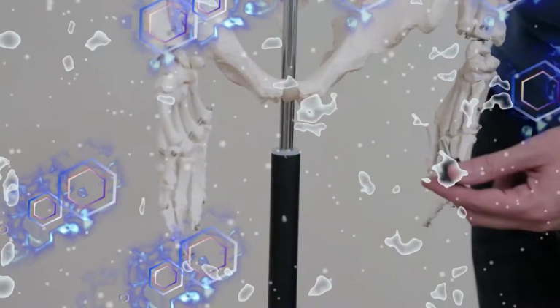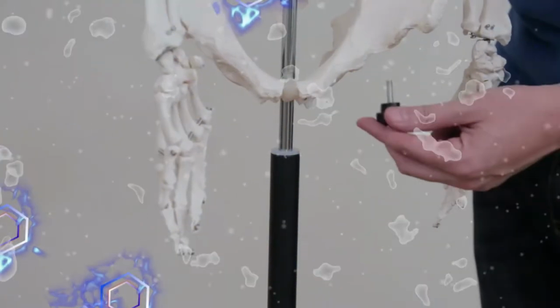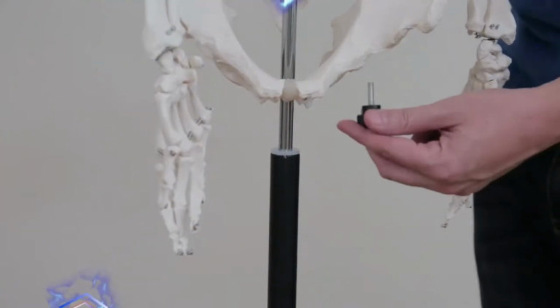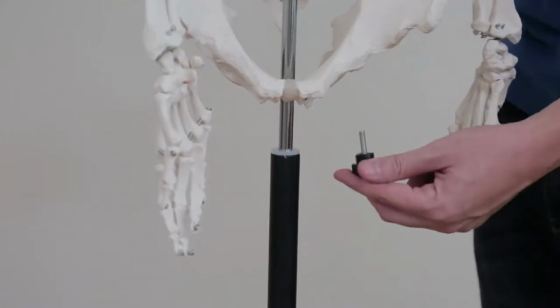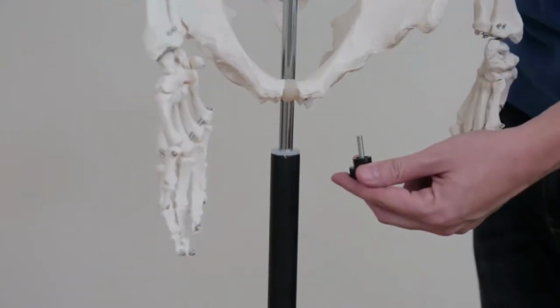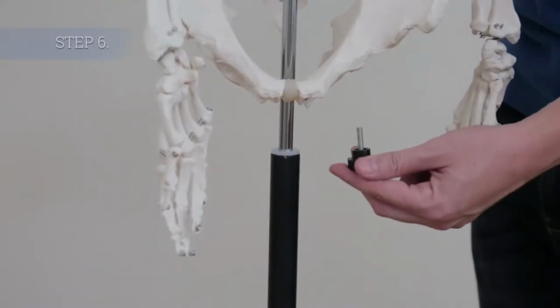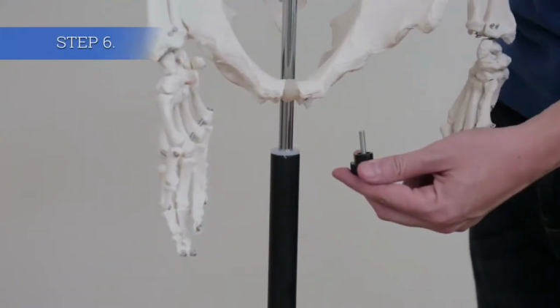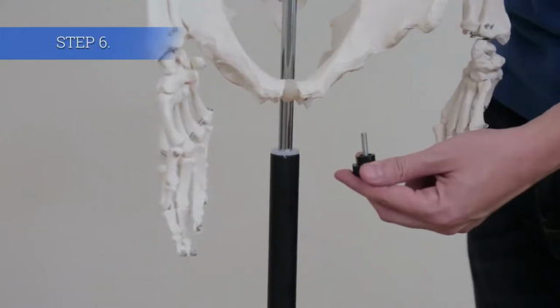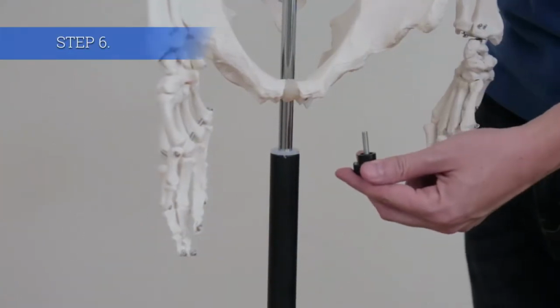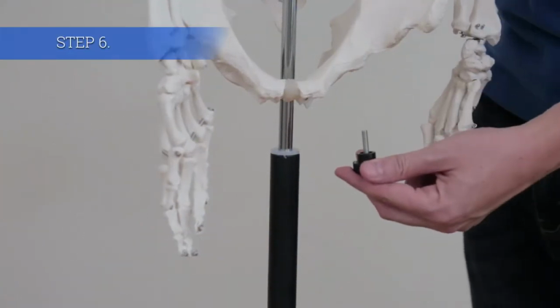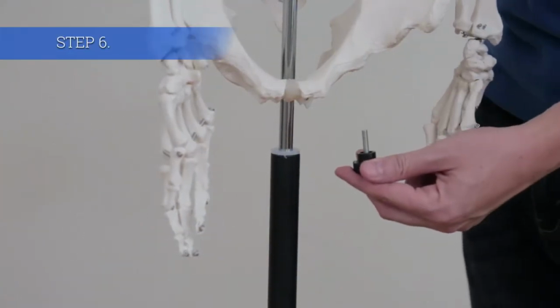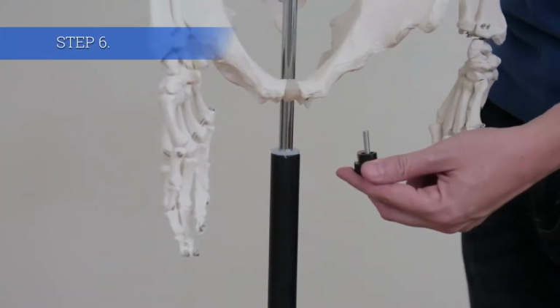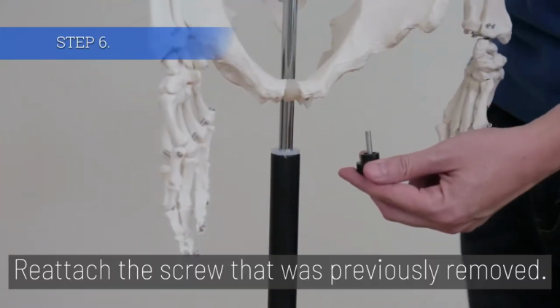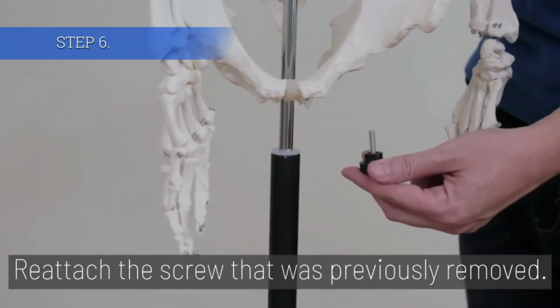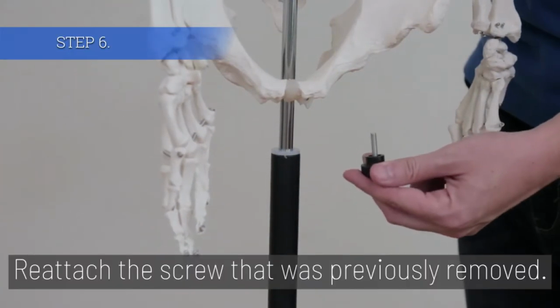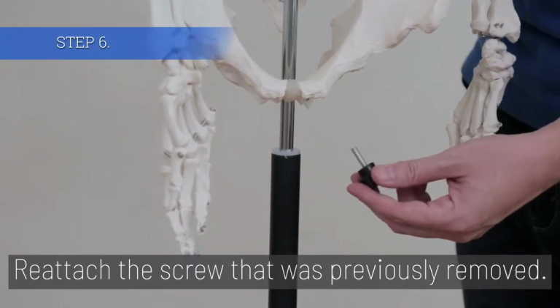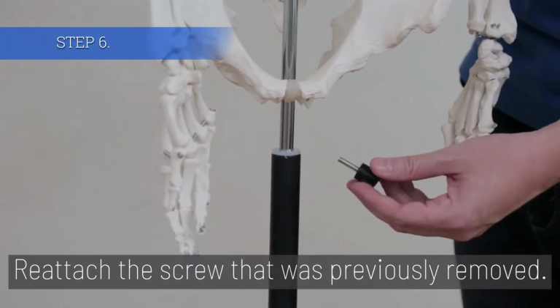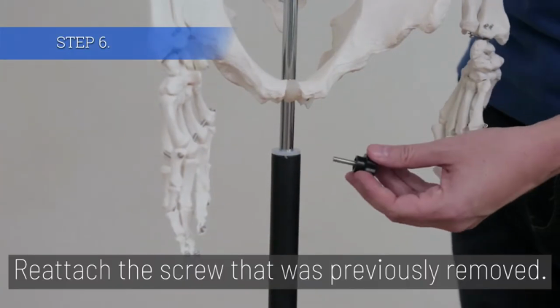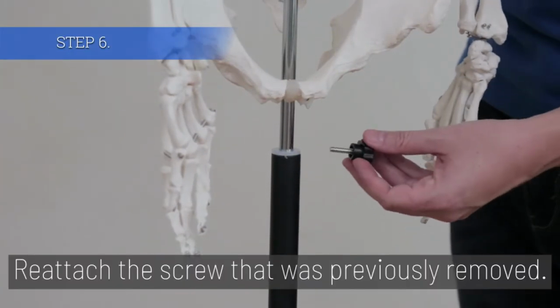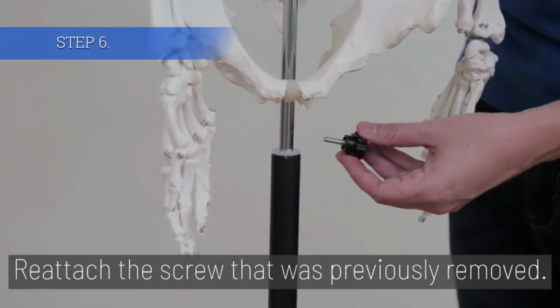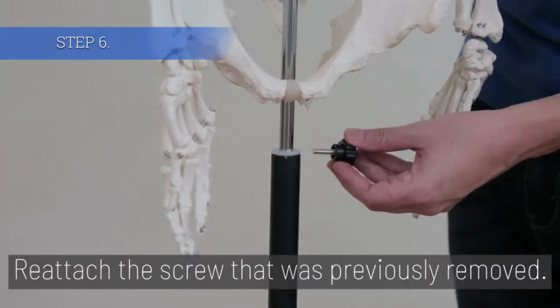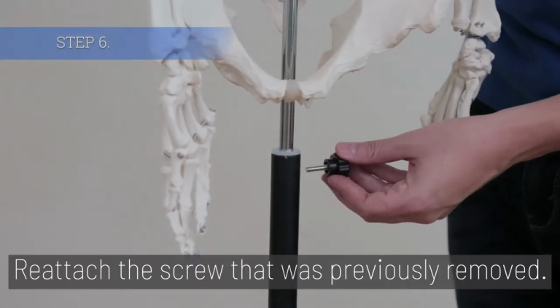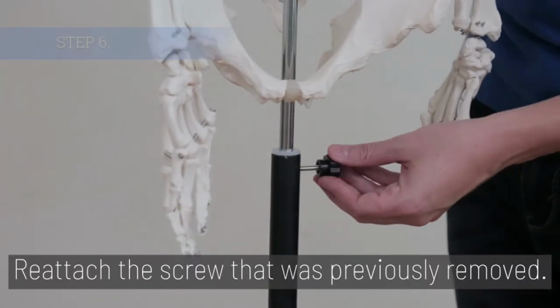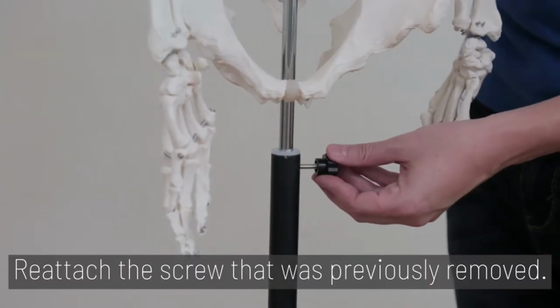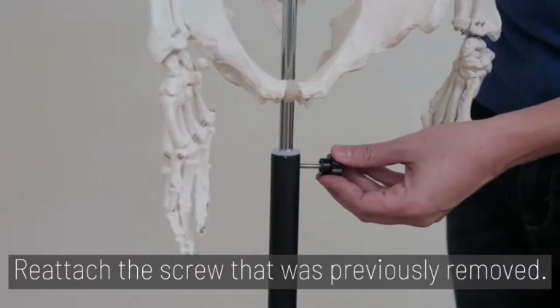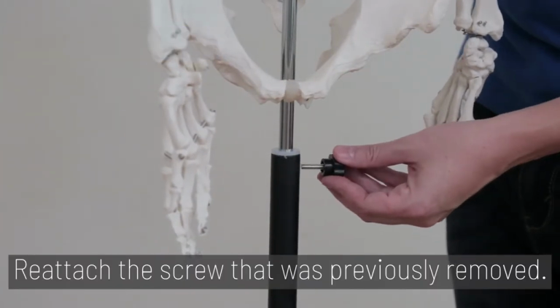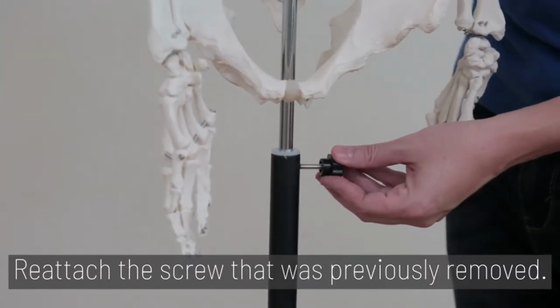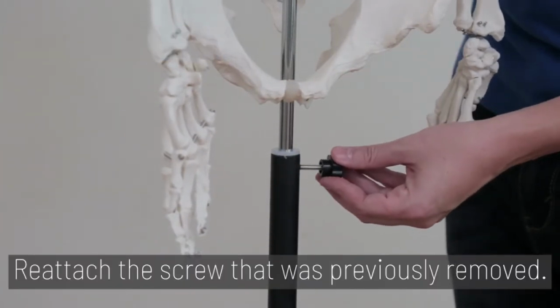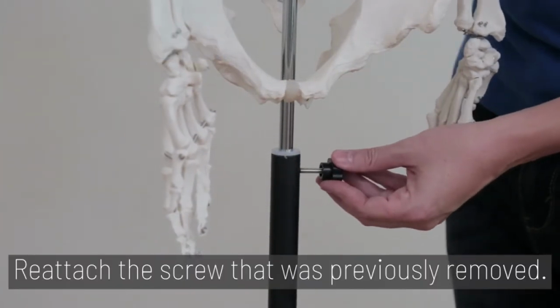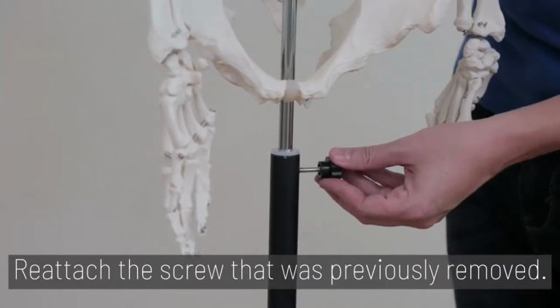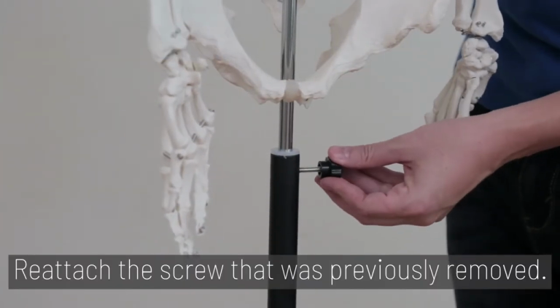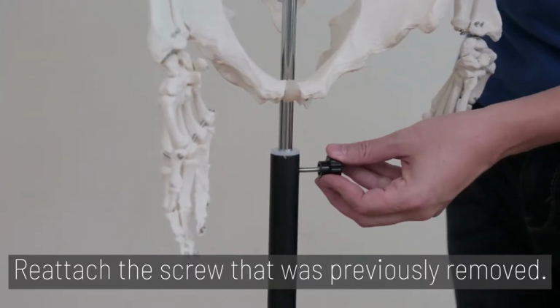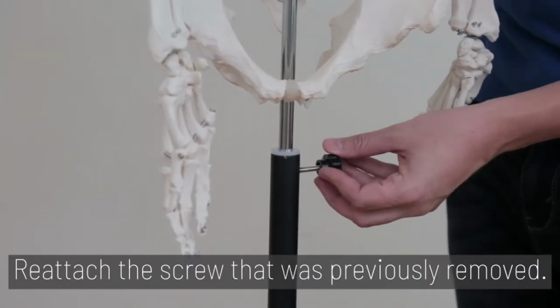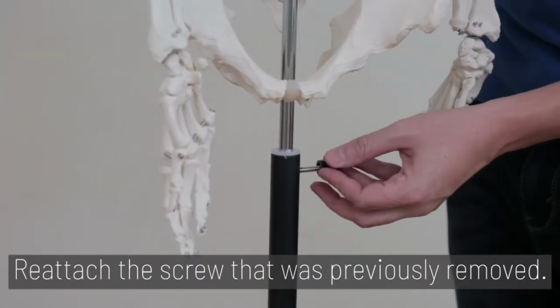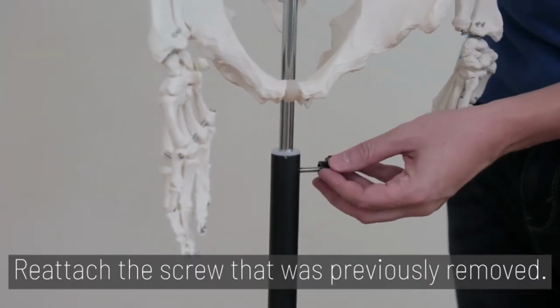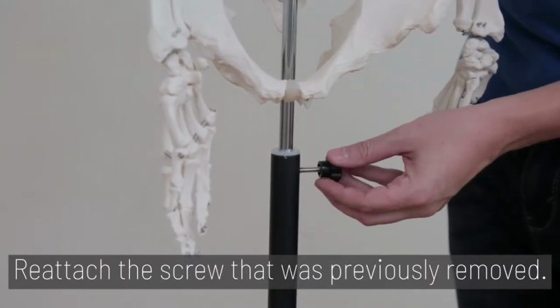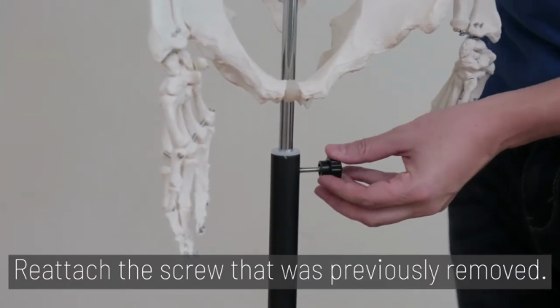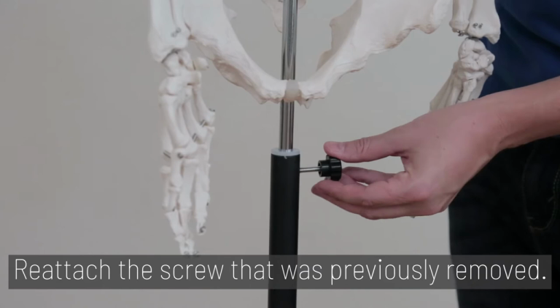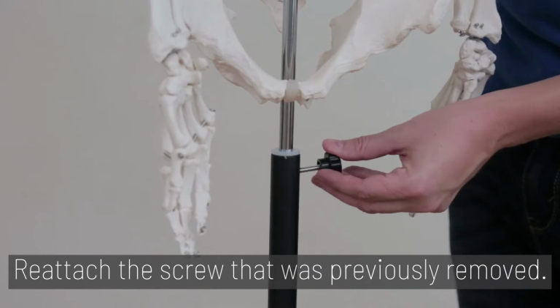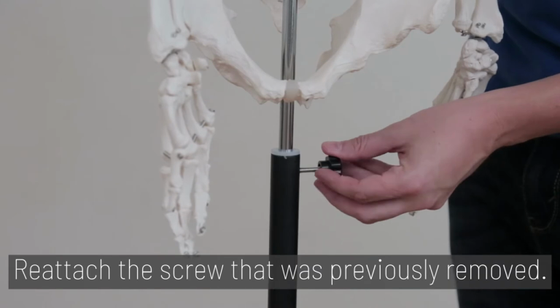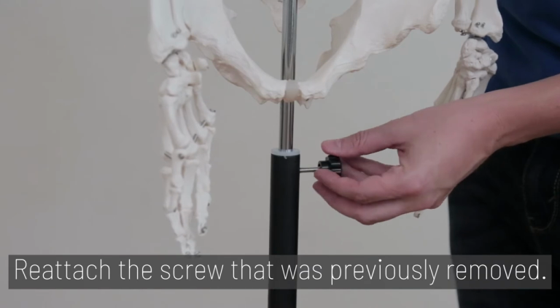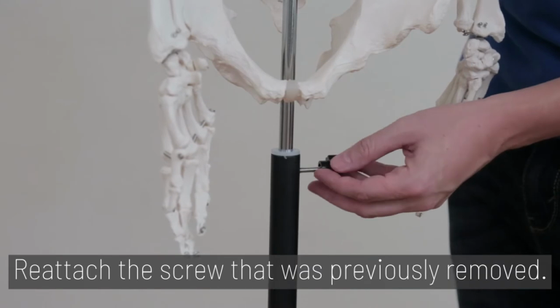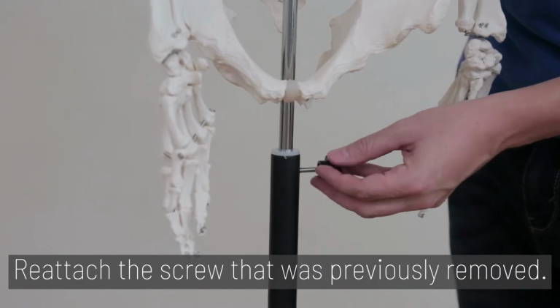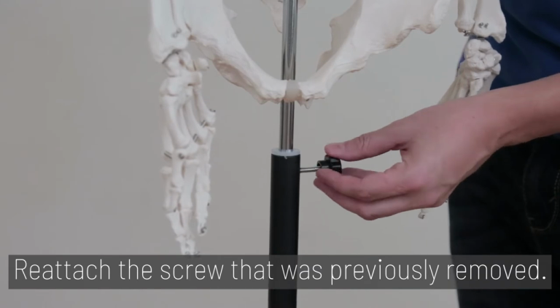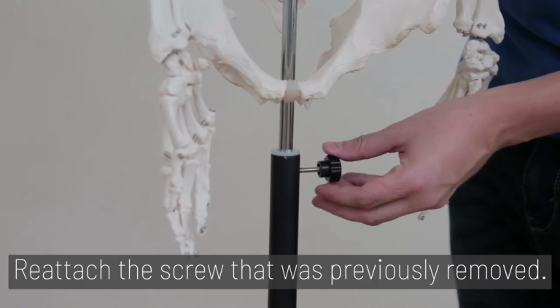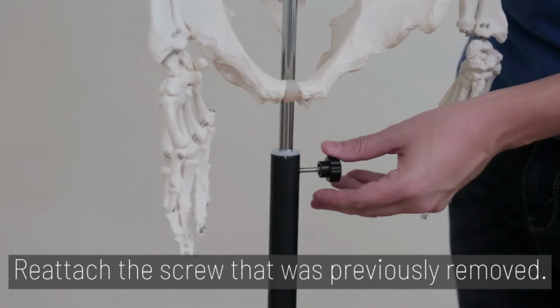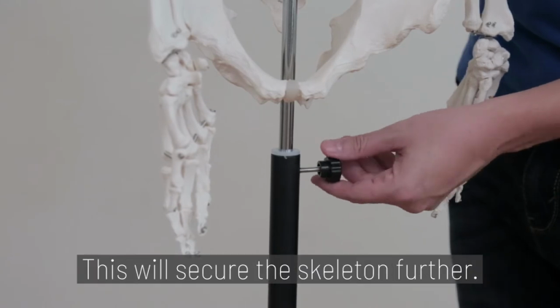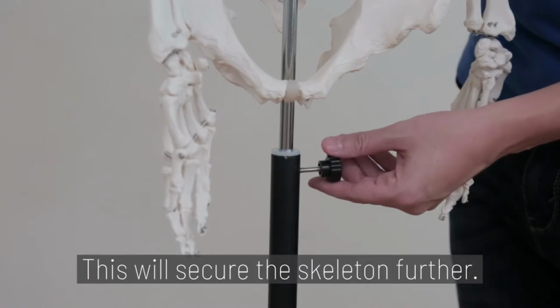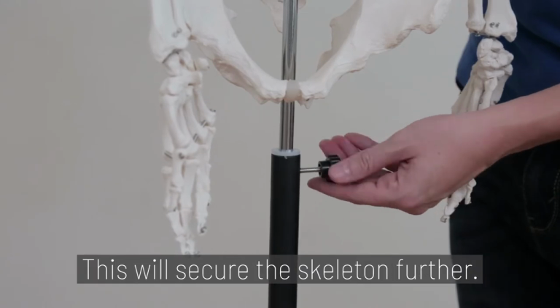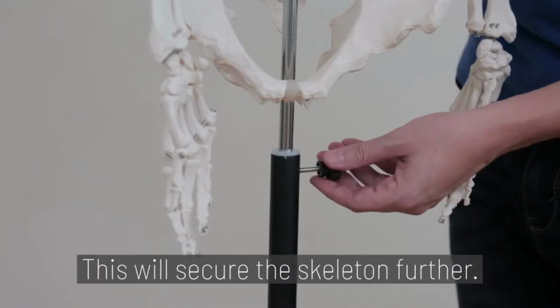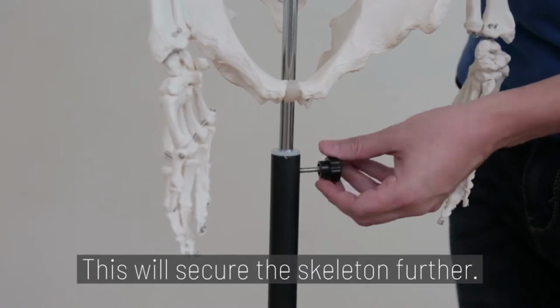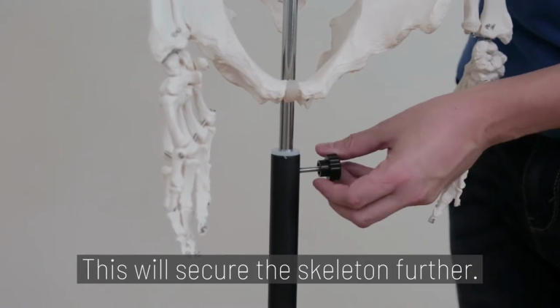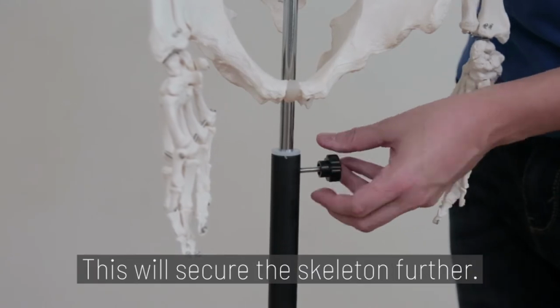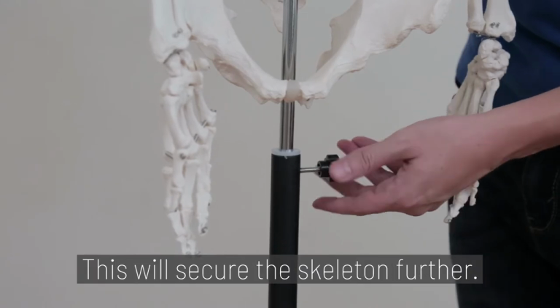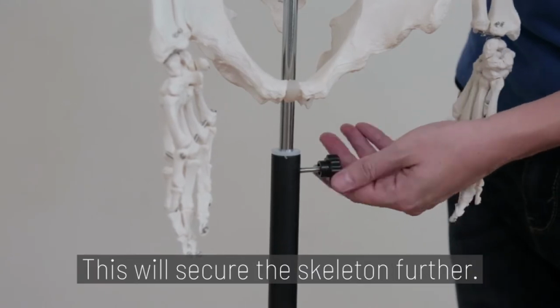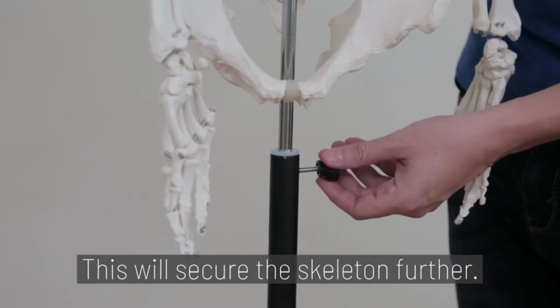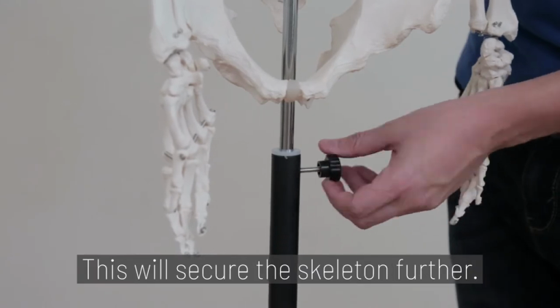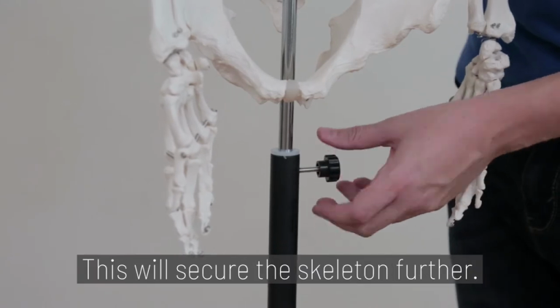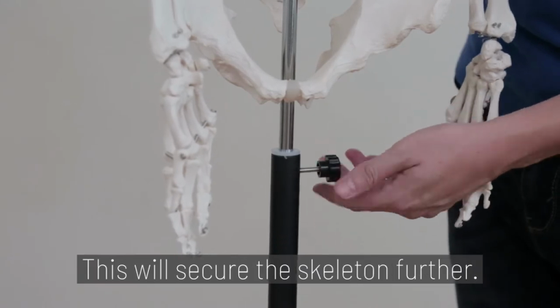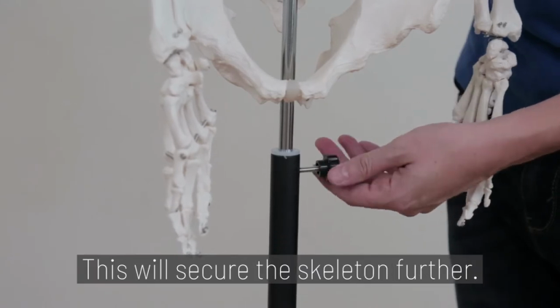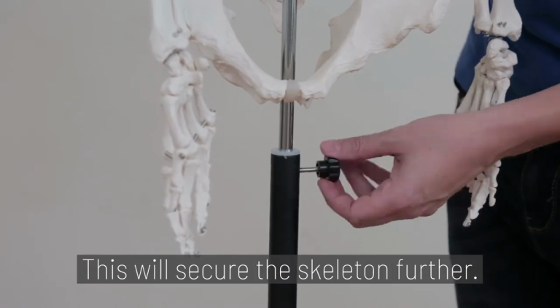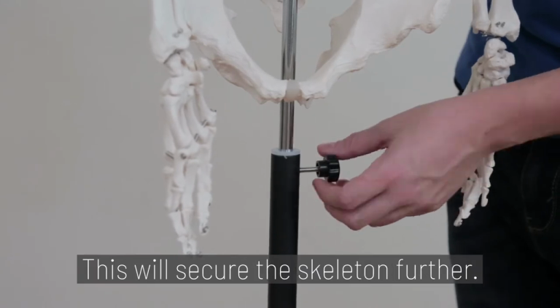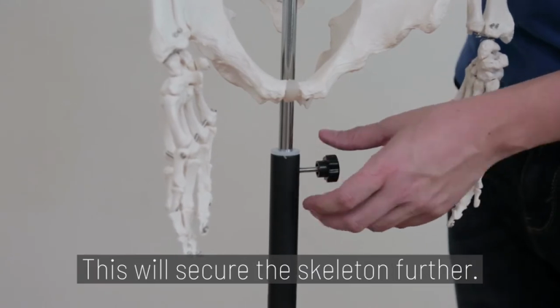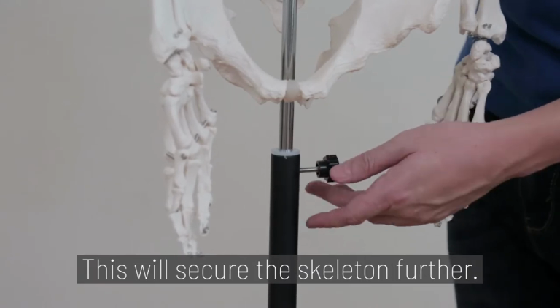Step 6. Reattach the black screw that was previously removed. This will secure the skeleton further.